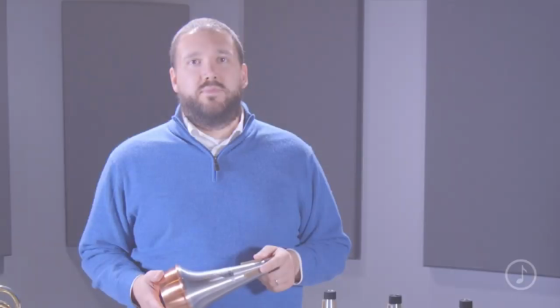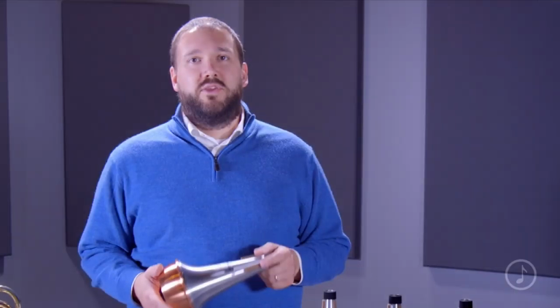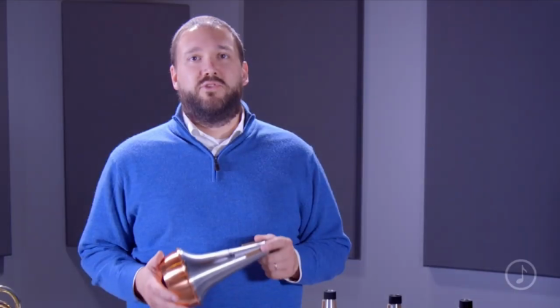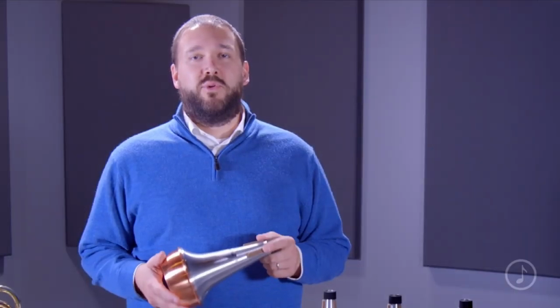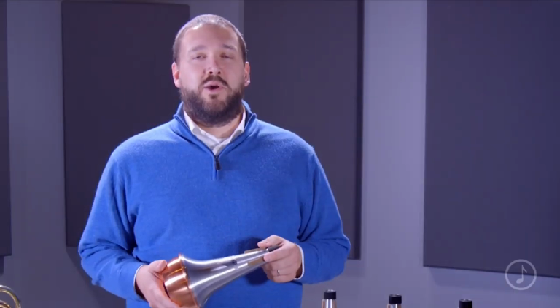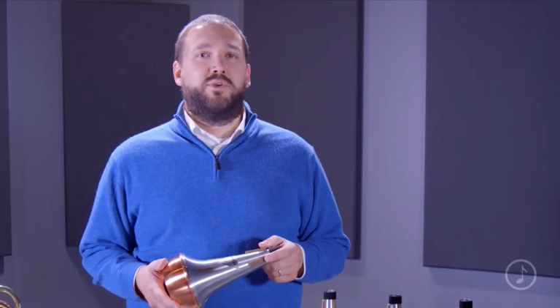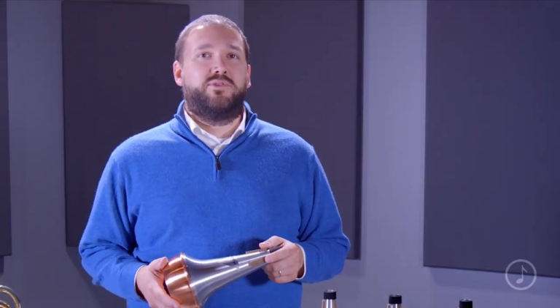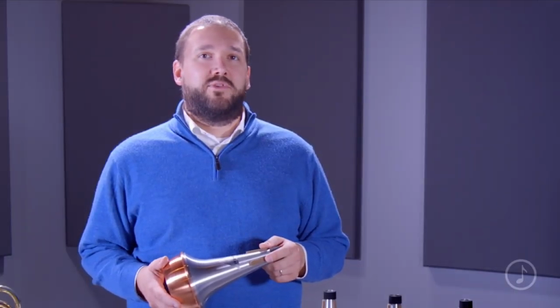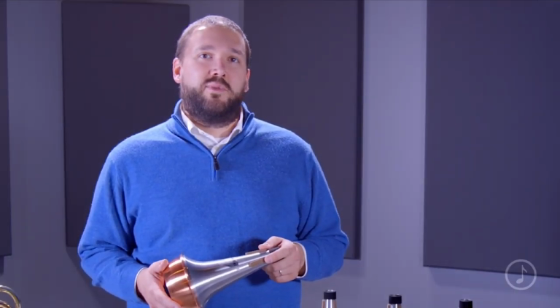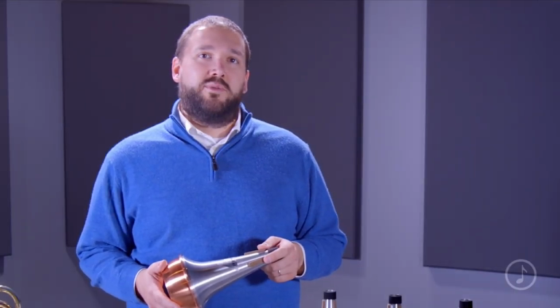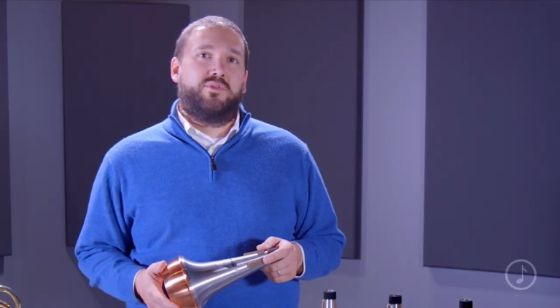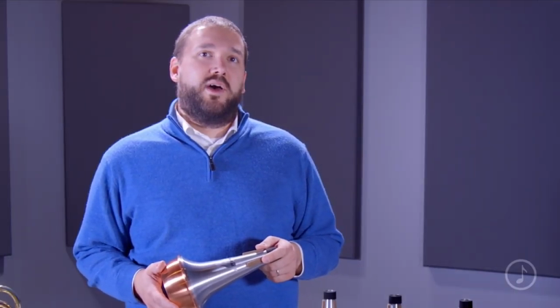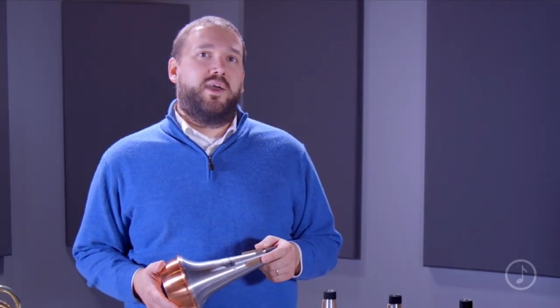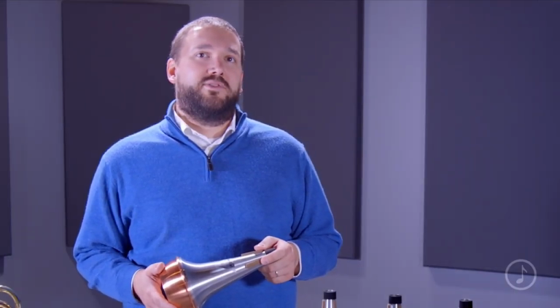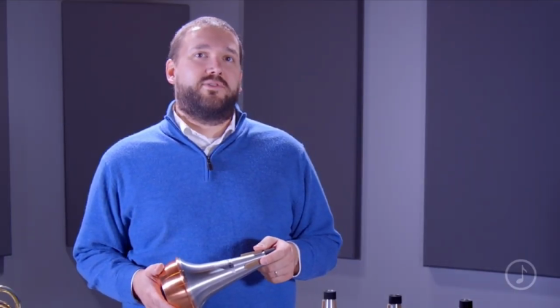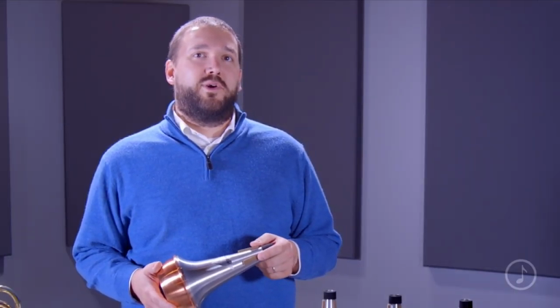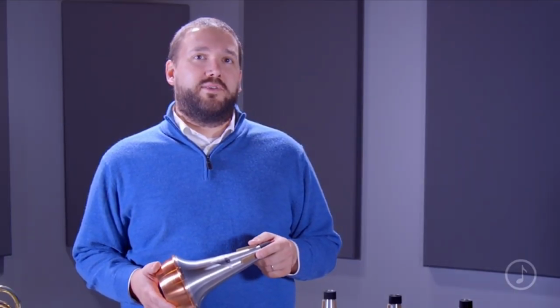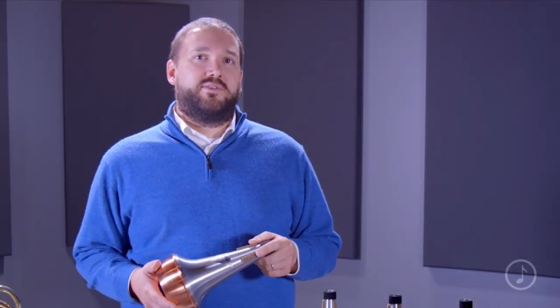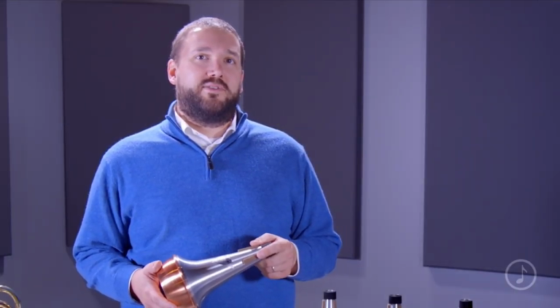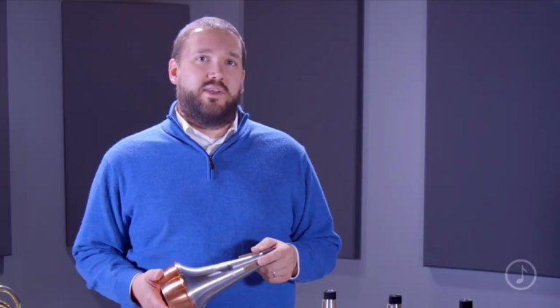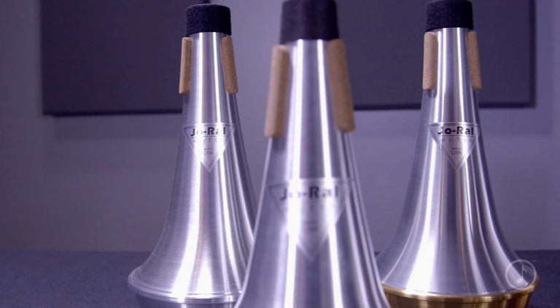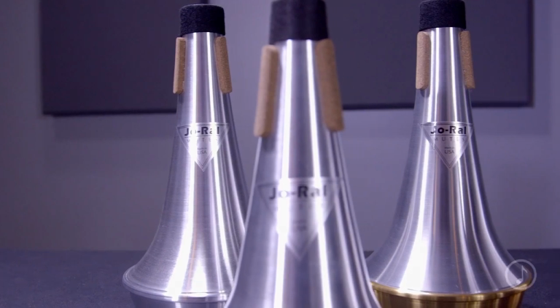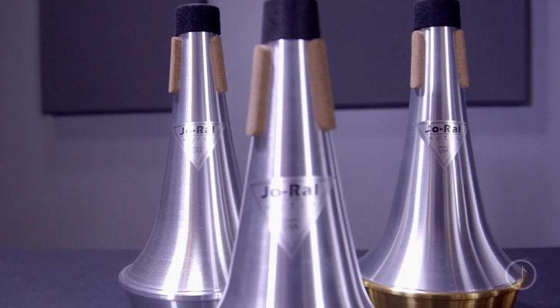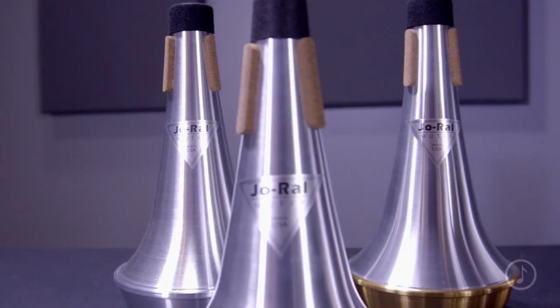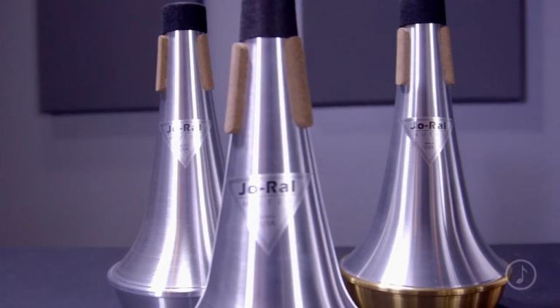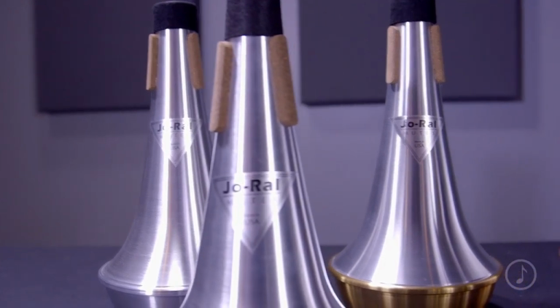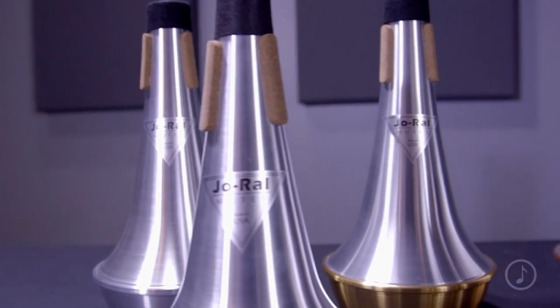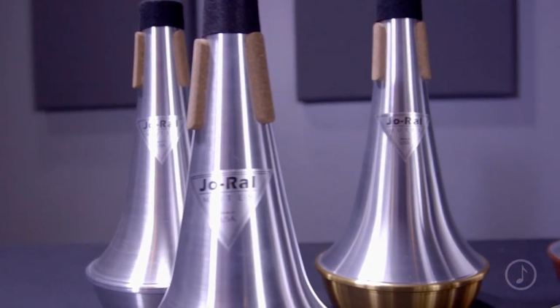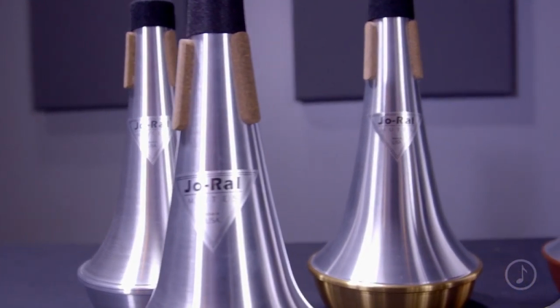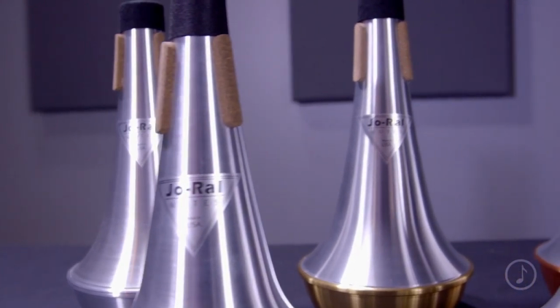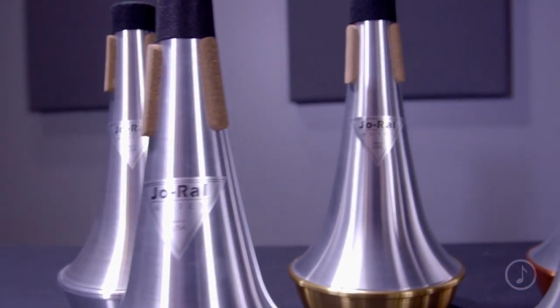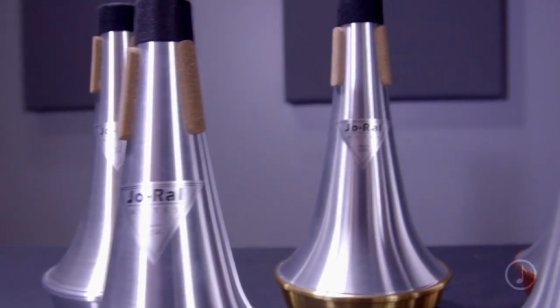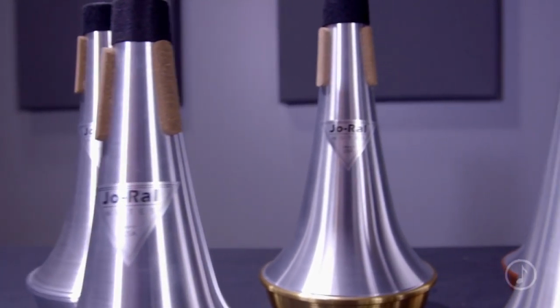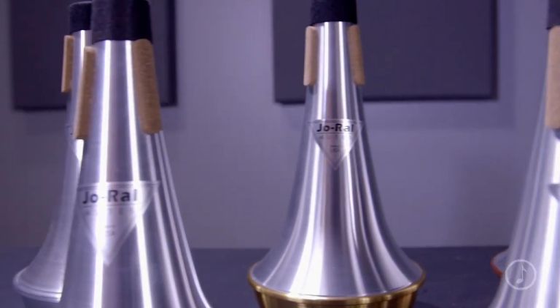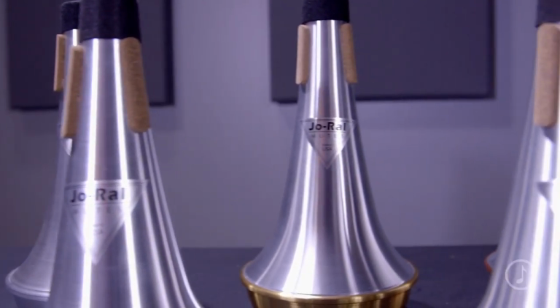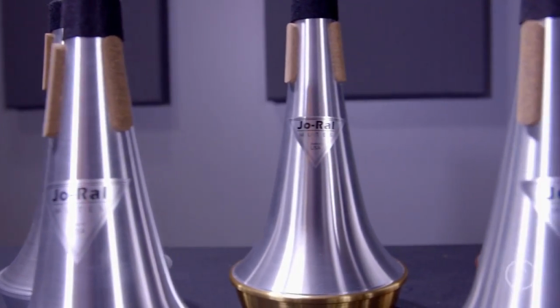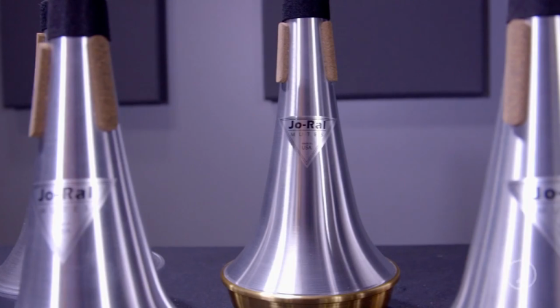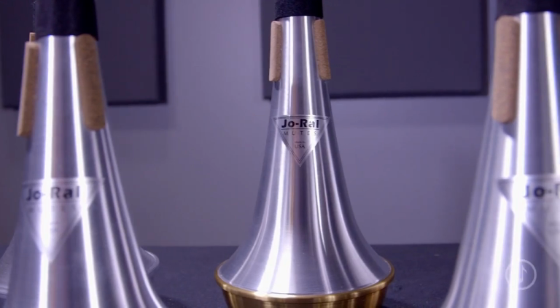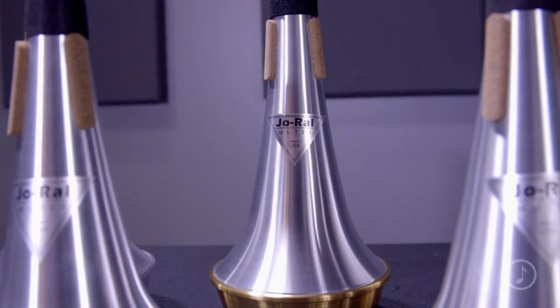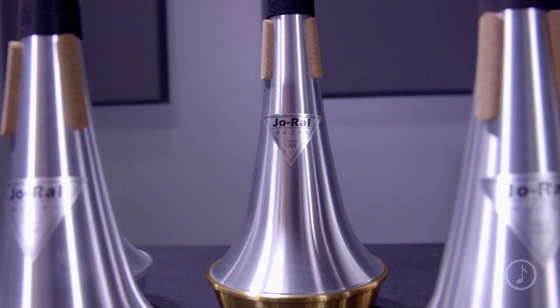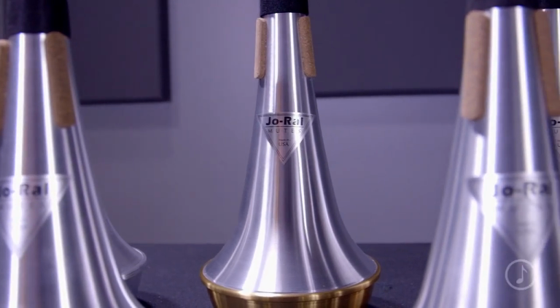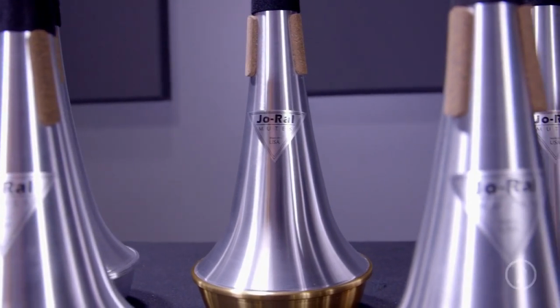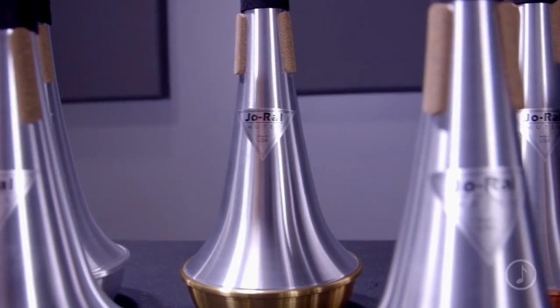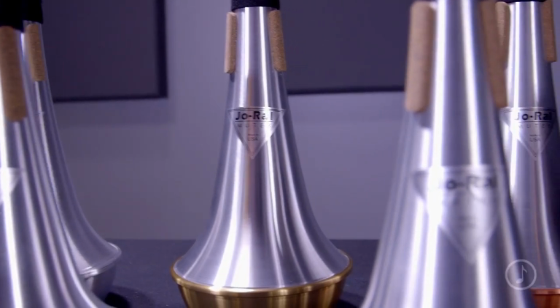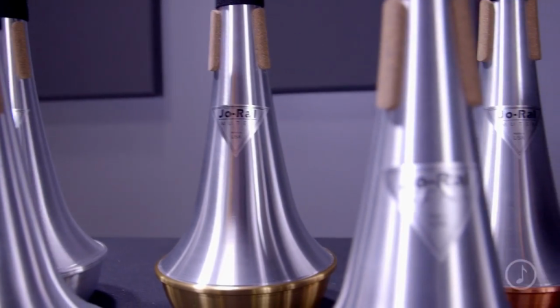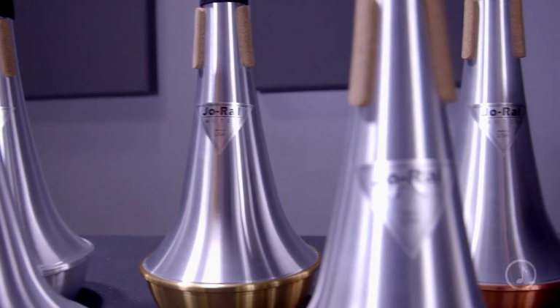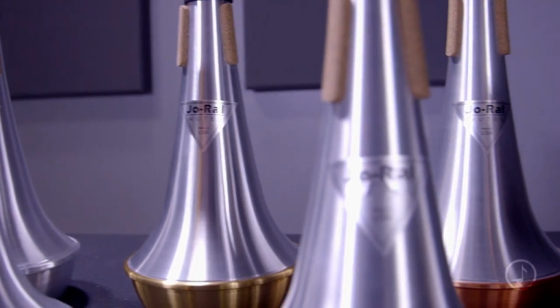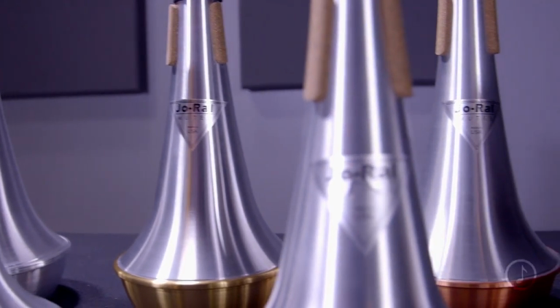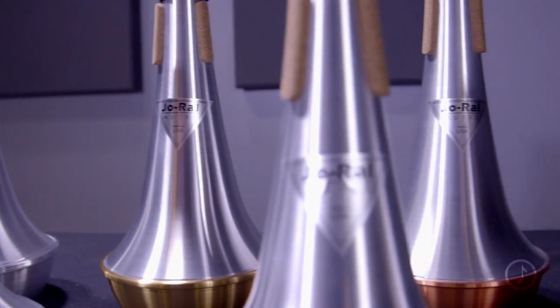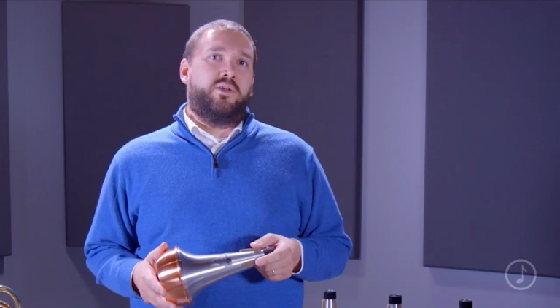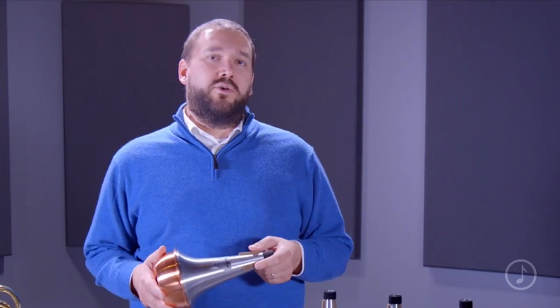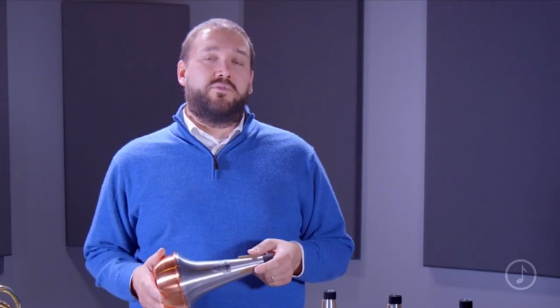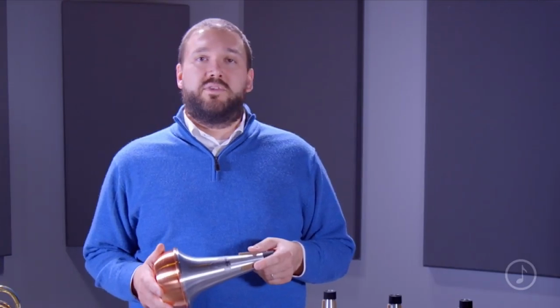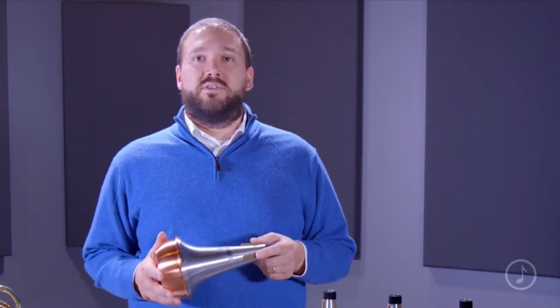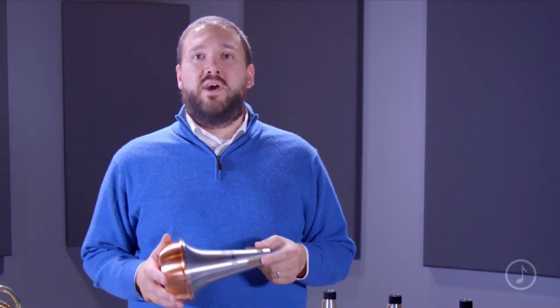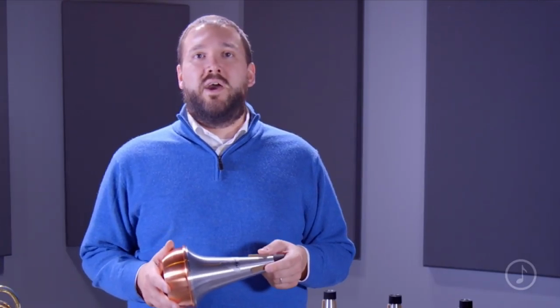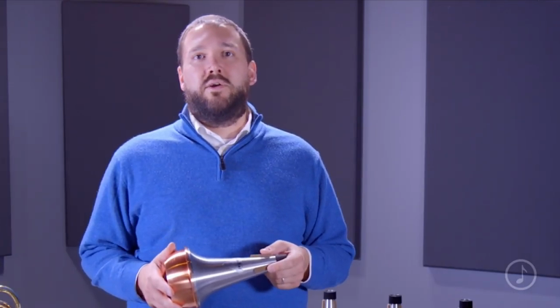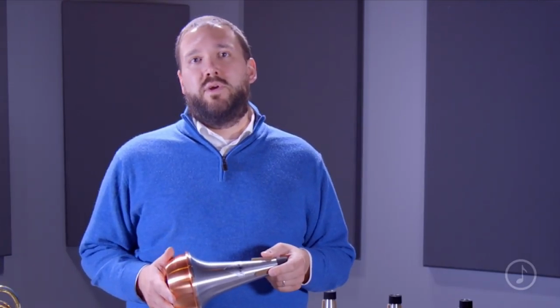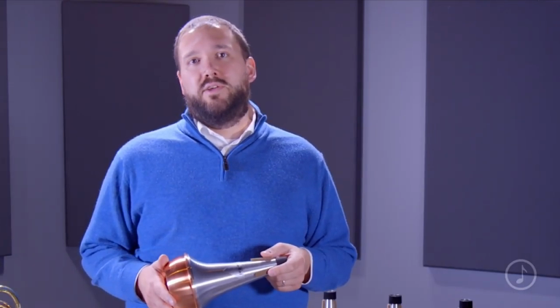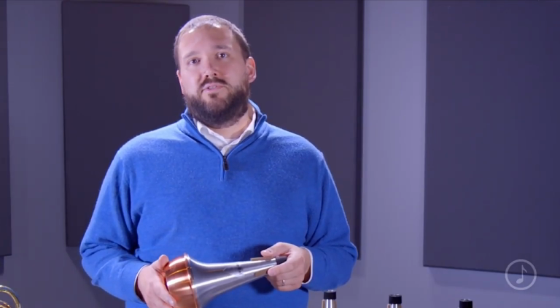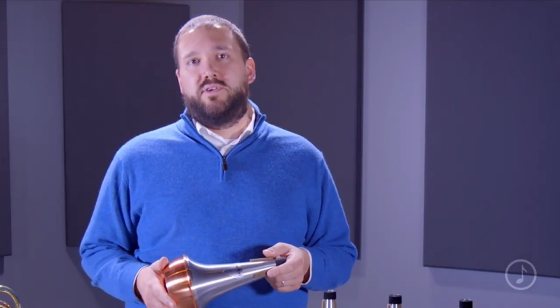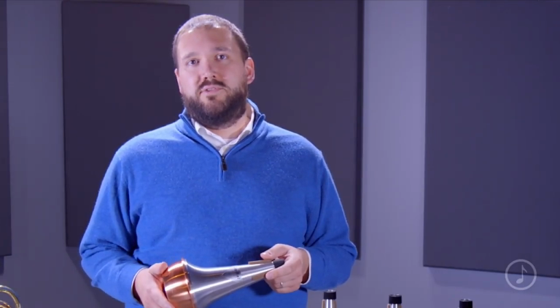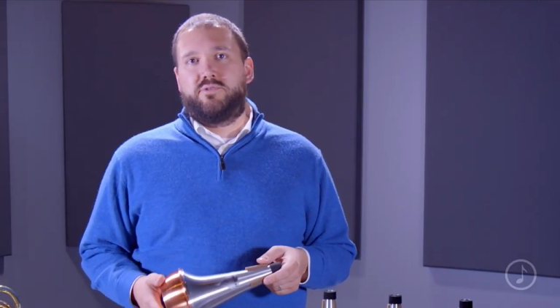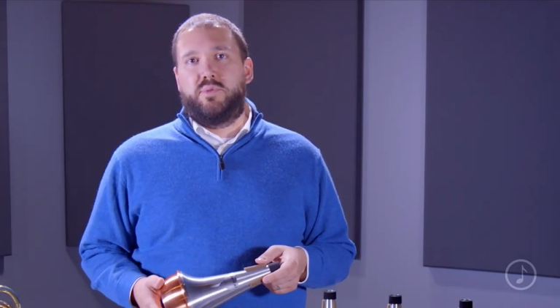Joe Ryle mutes are made with the highest quality standards. This is a classic mute with great intonation and performs well over the entire range of the instrument.